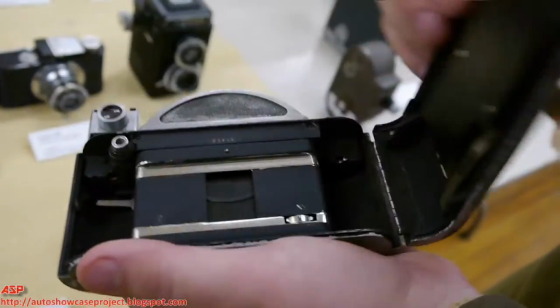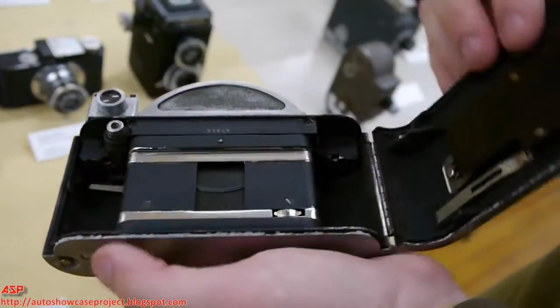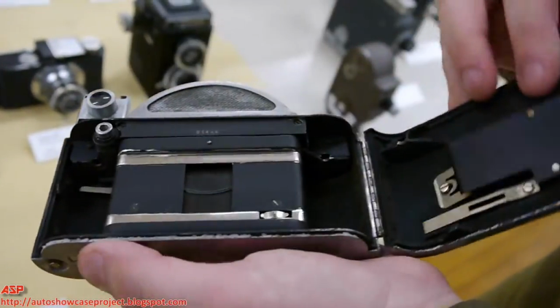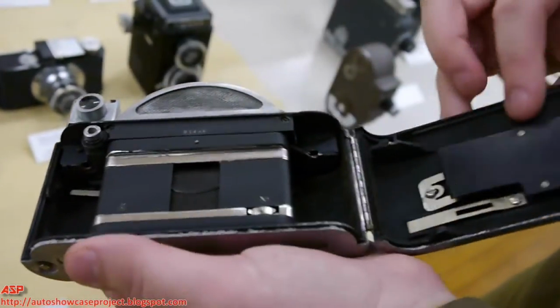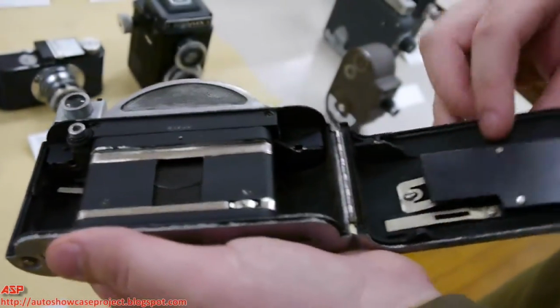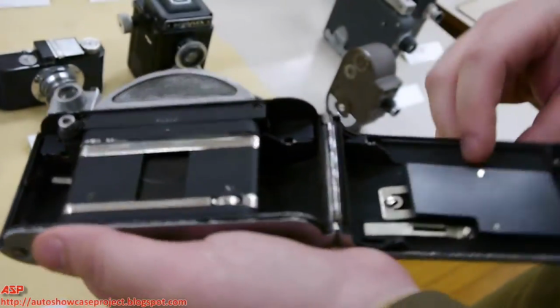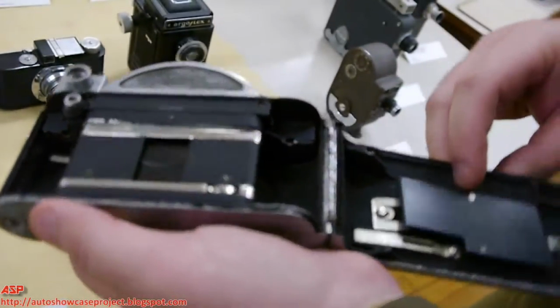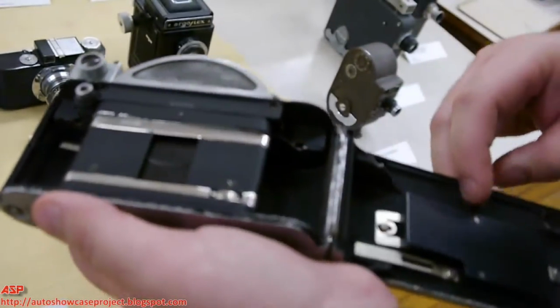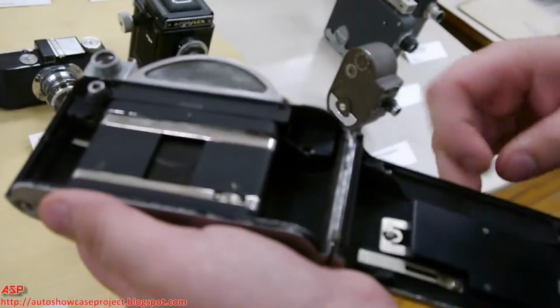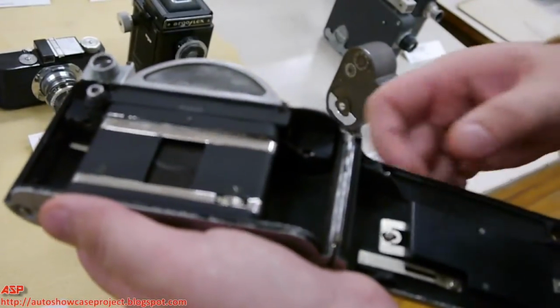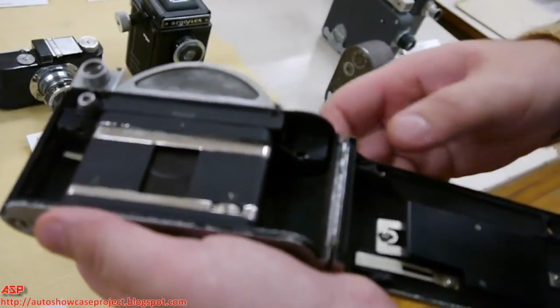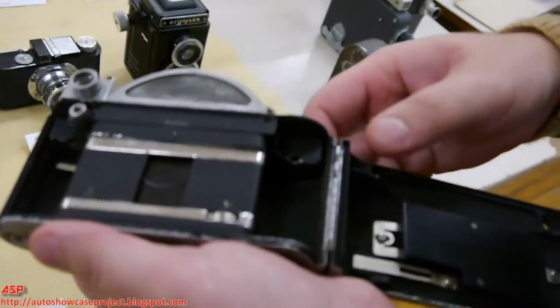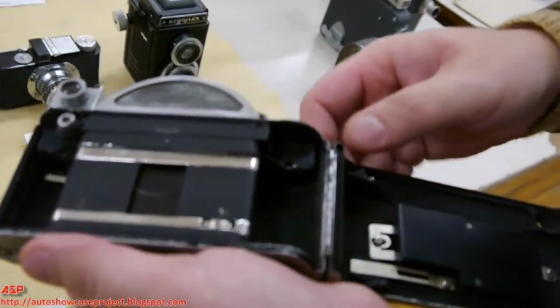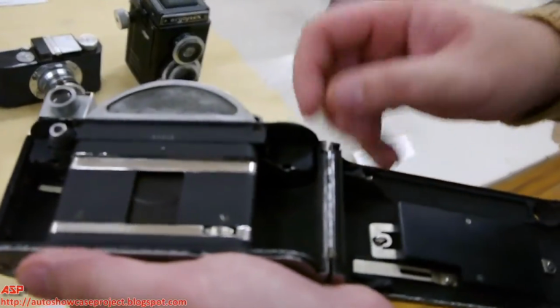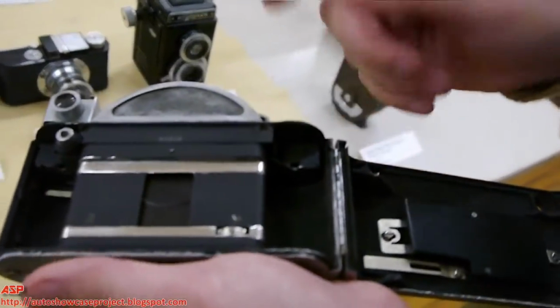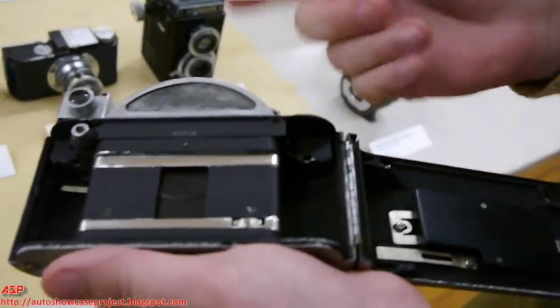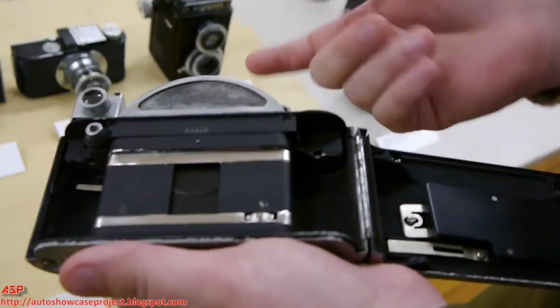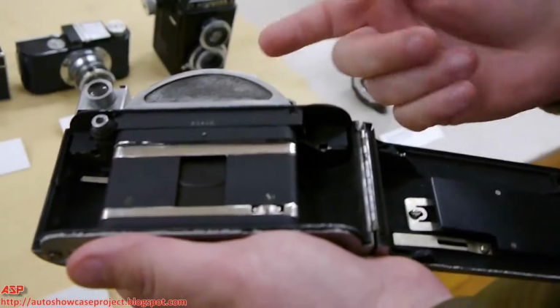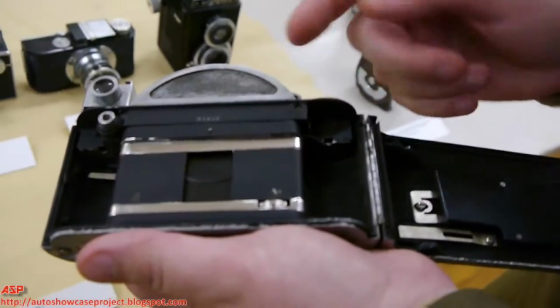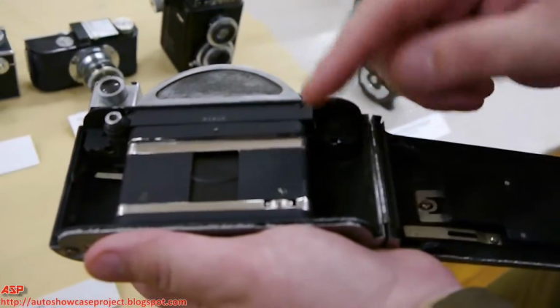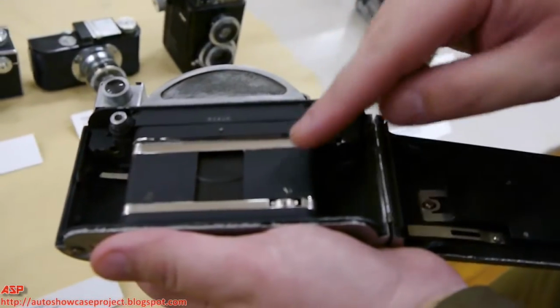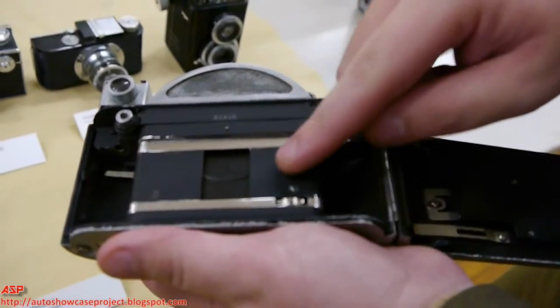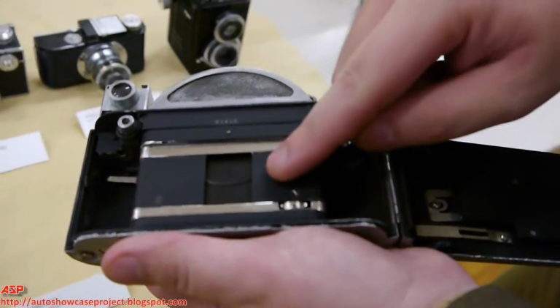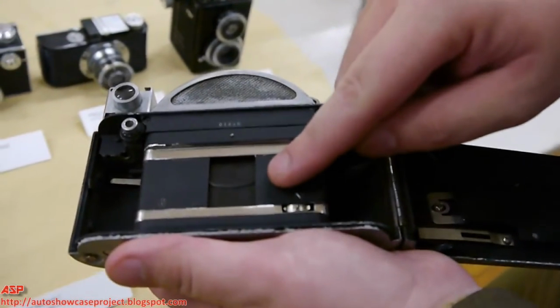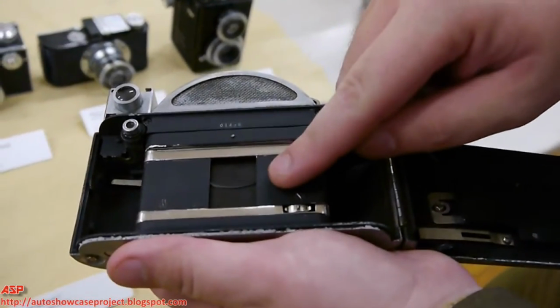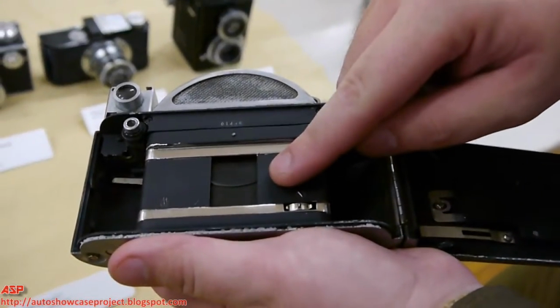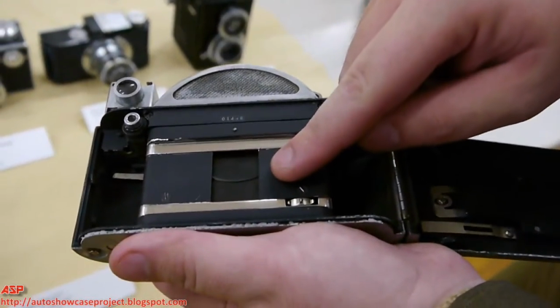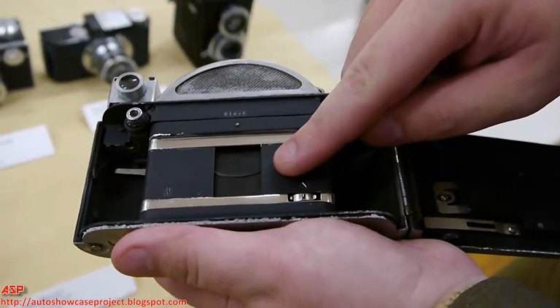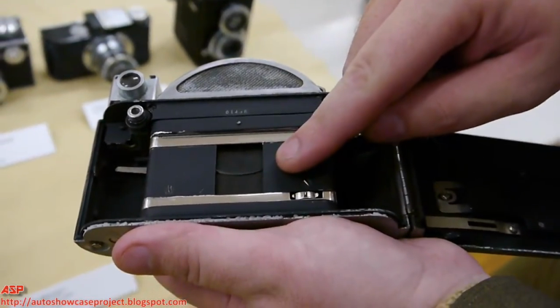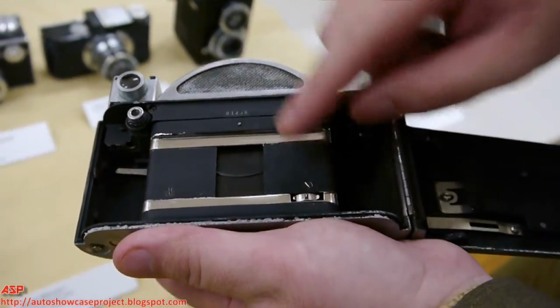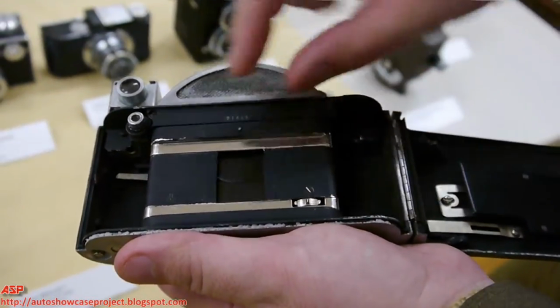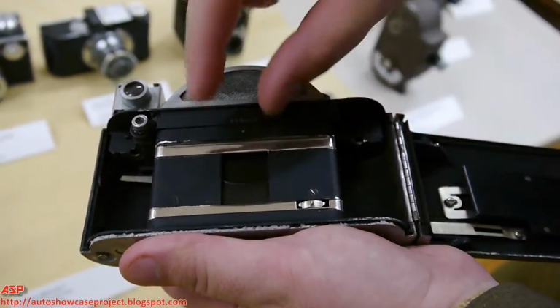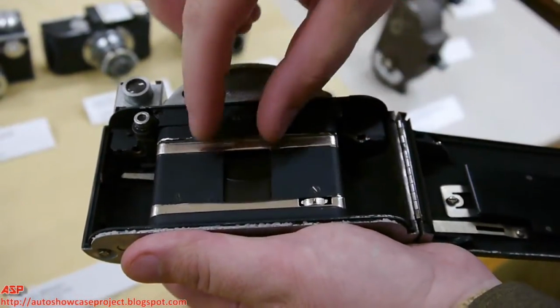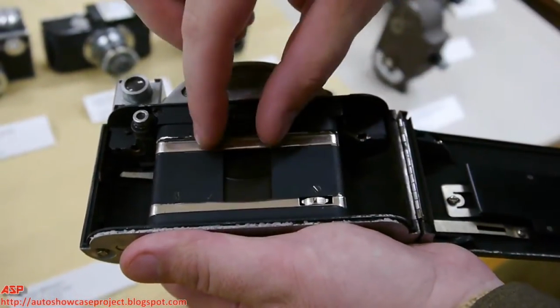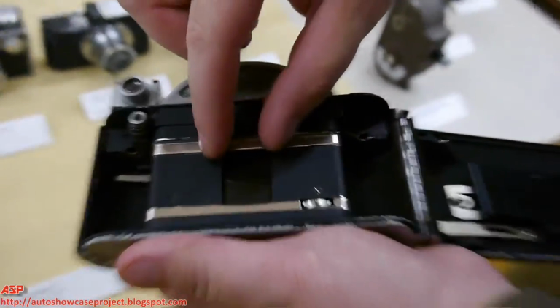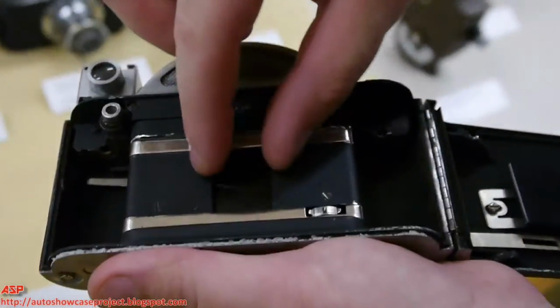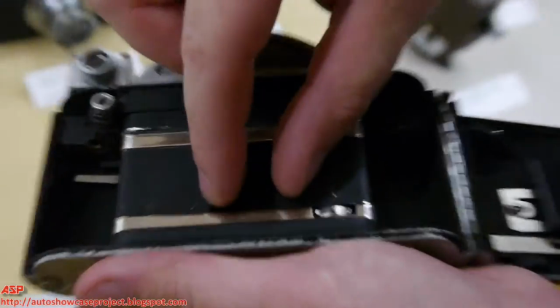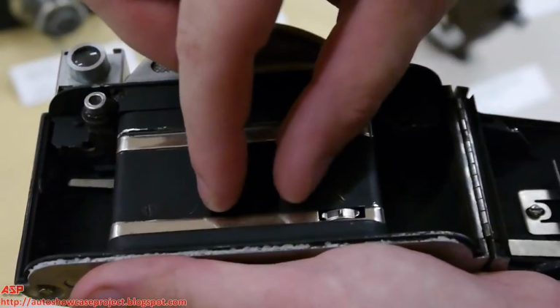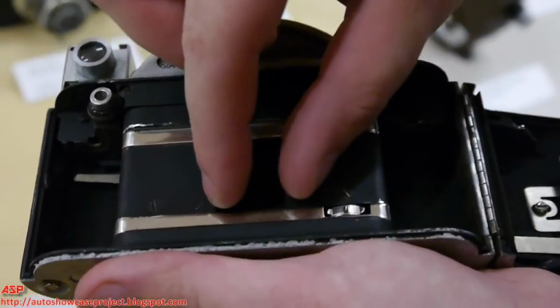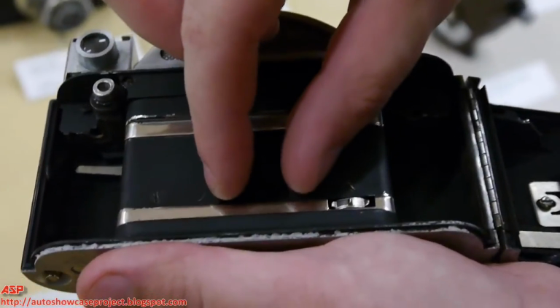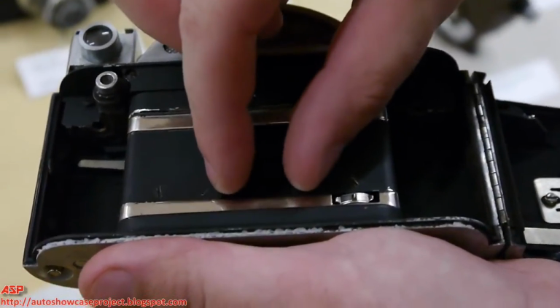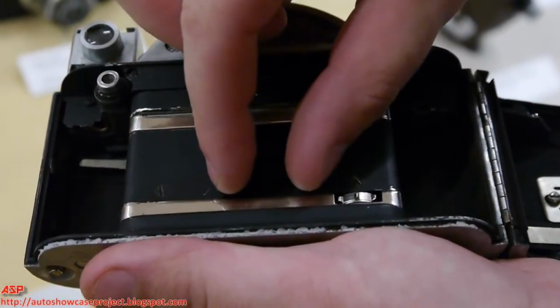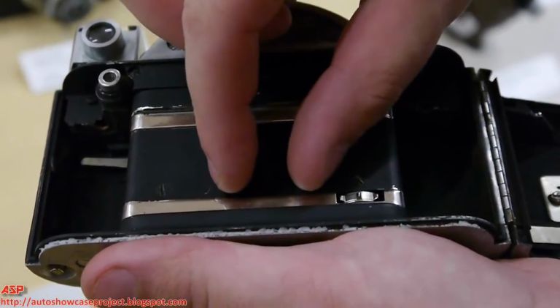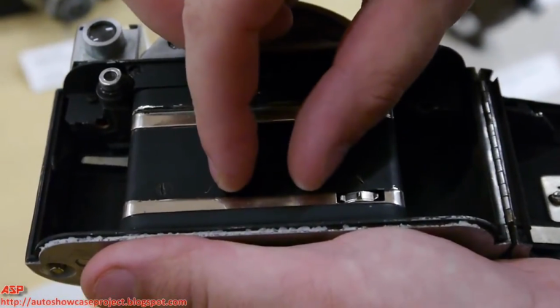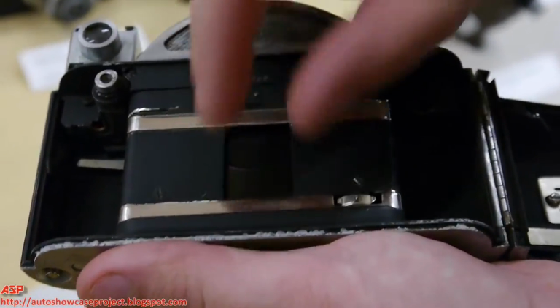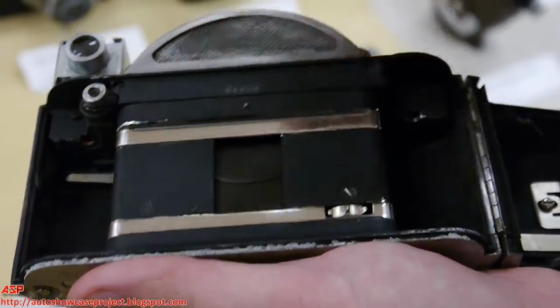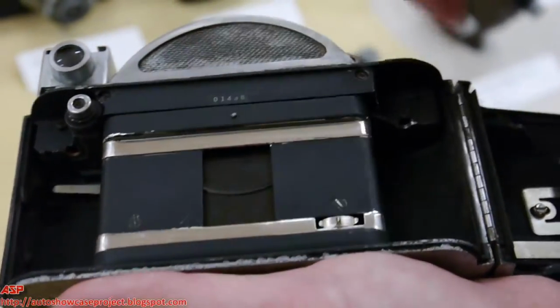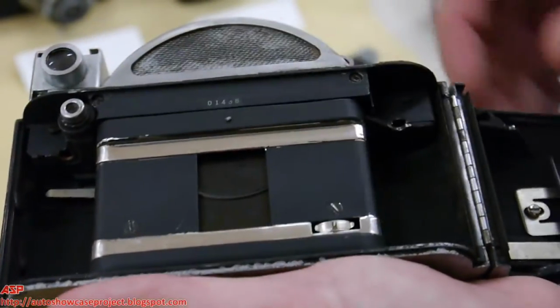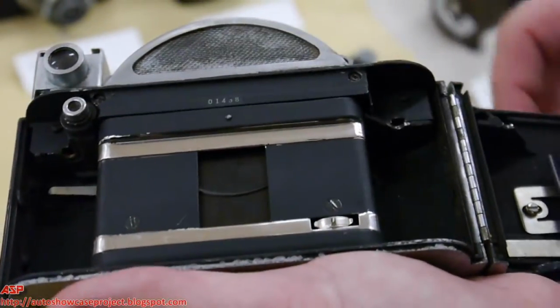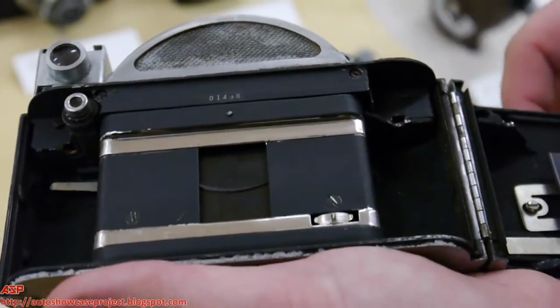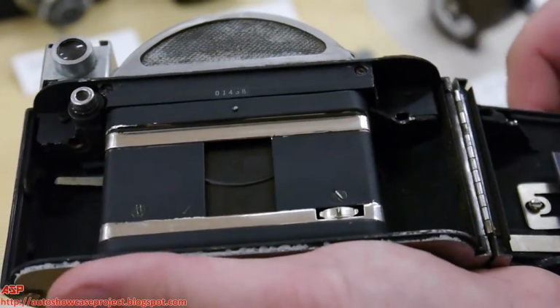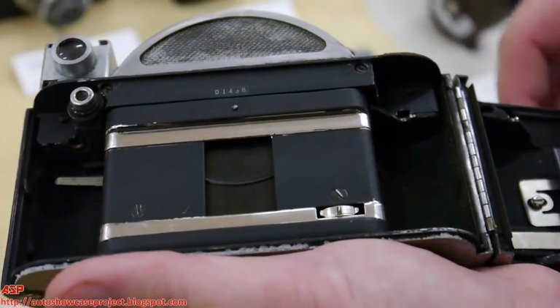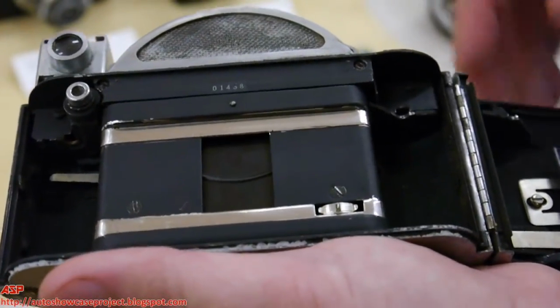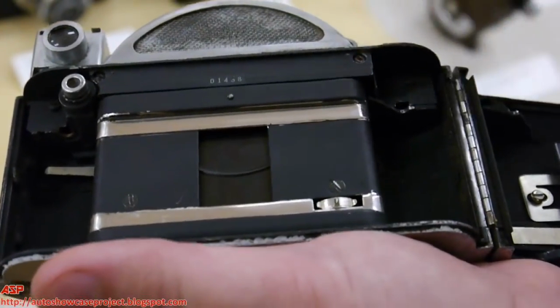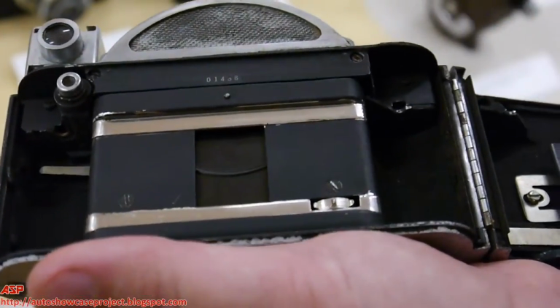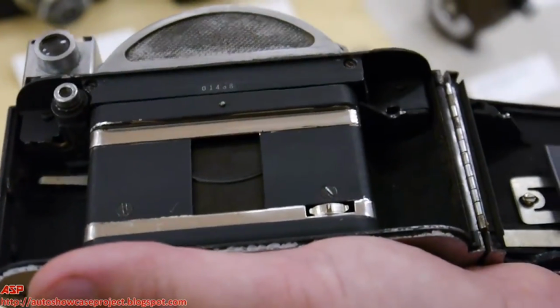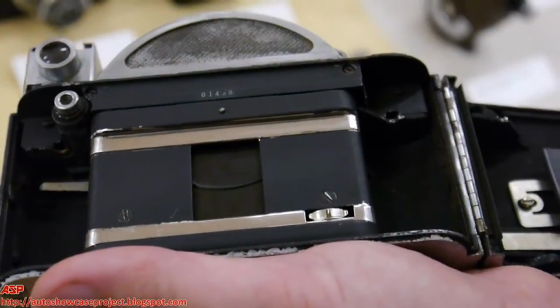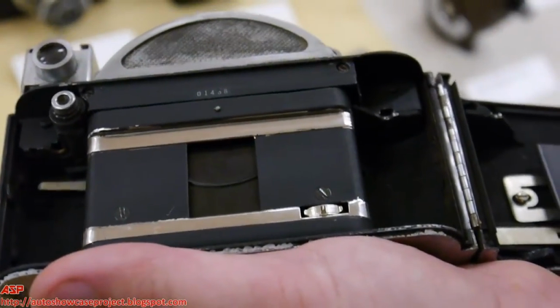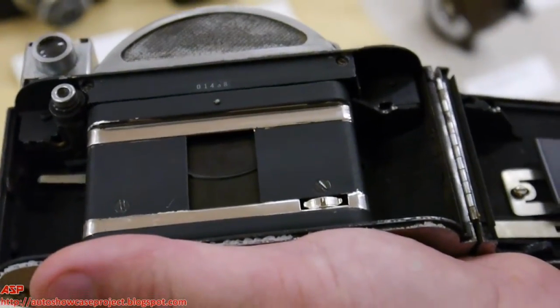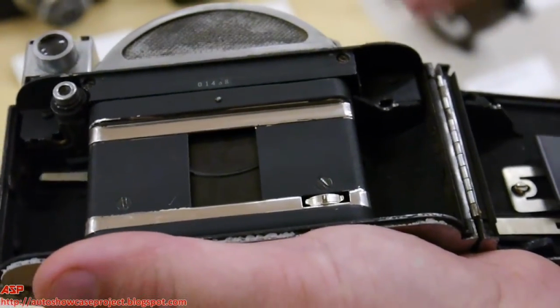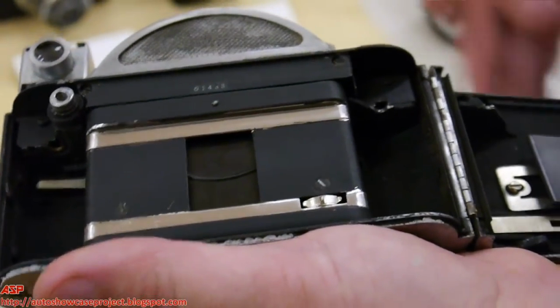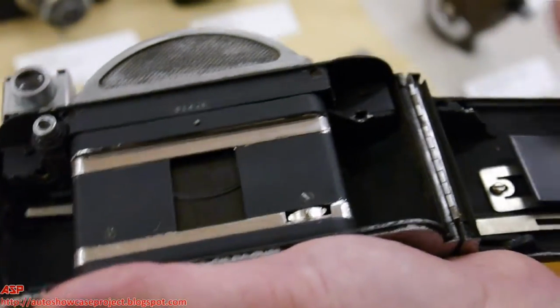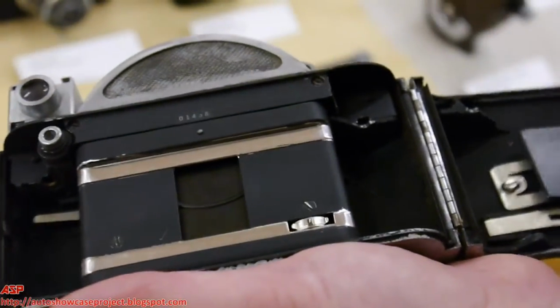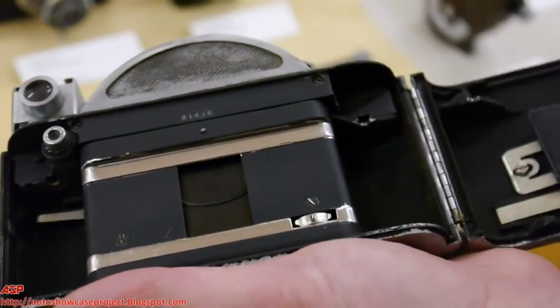This is what was described as a single frame camera — a narrow exposure. So it's not going to give as big a picture as a Leica, but it will give you more exposures on a single roll.